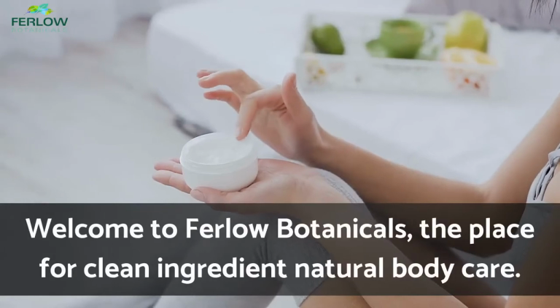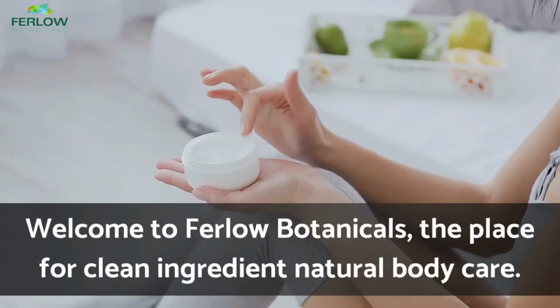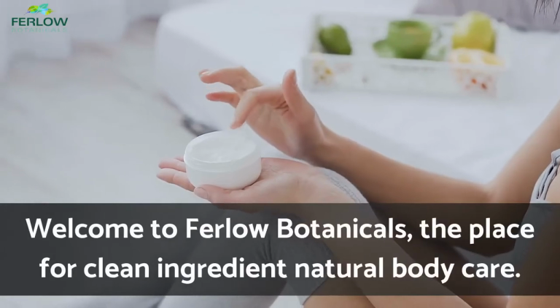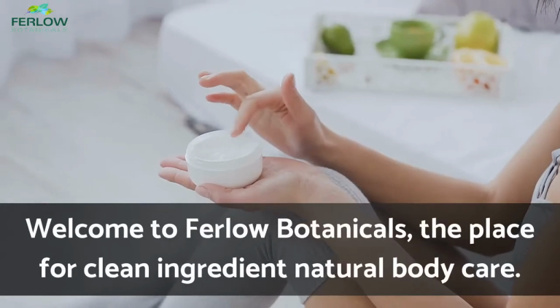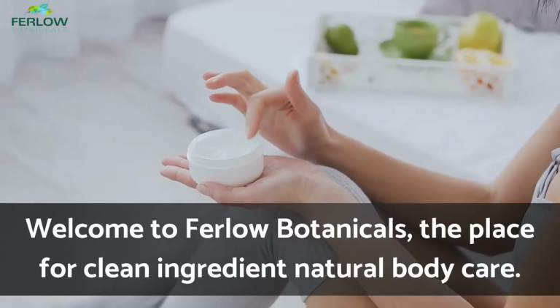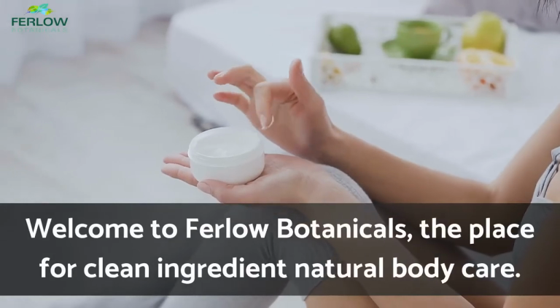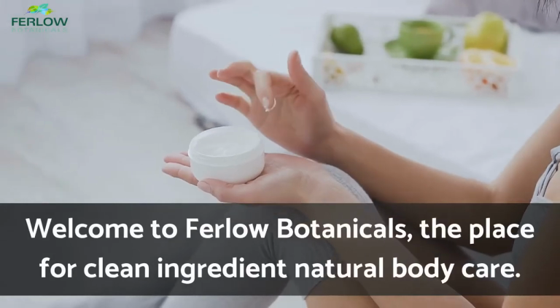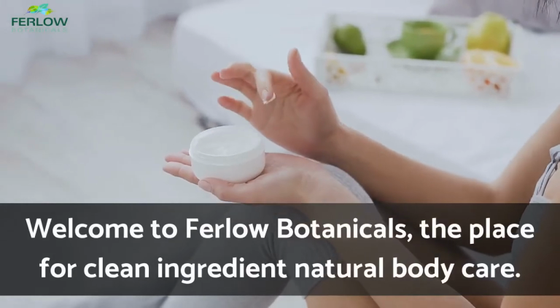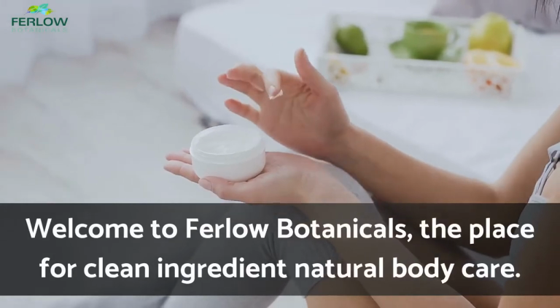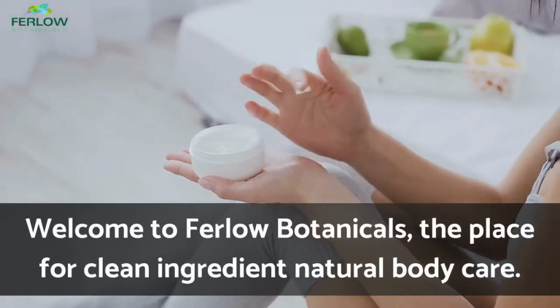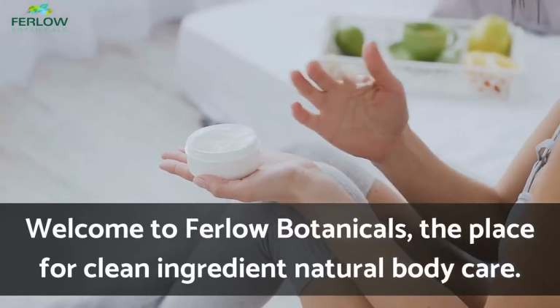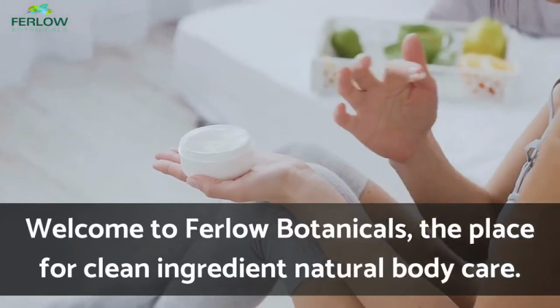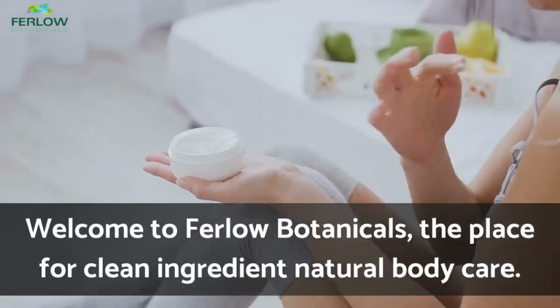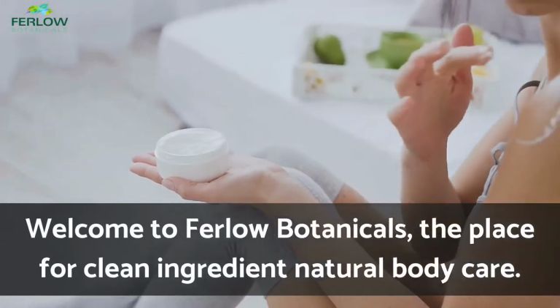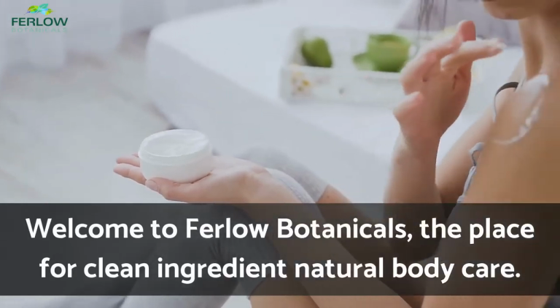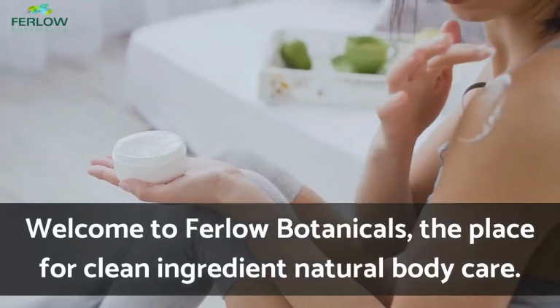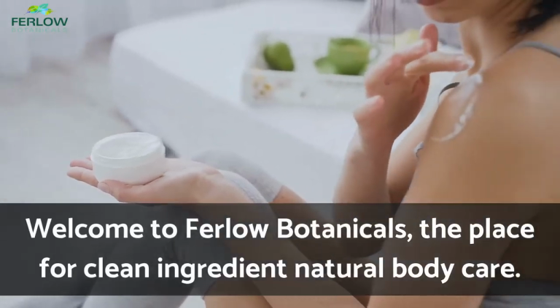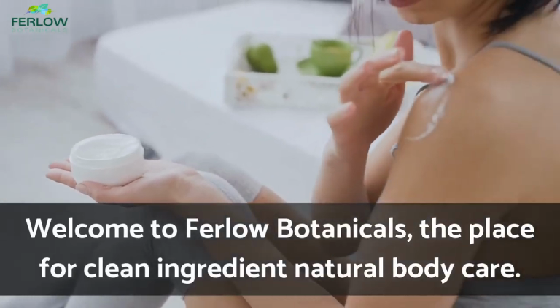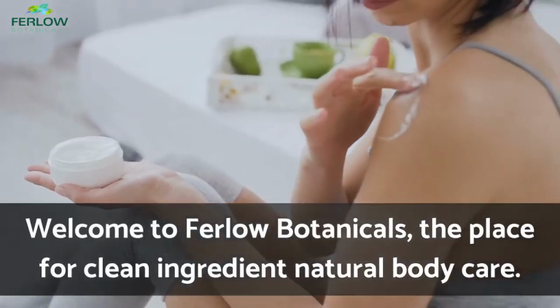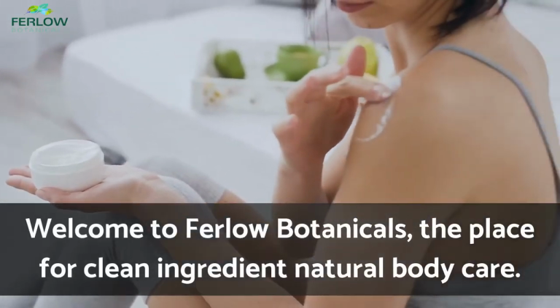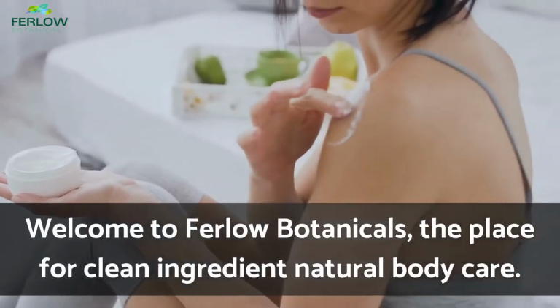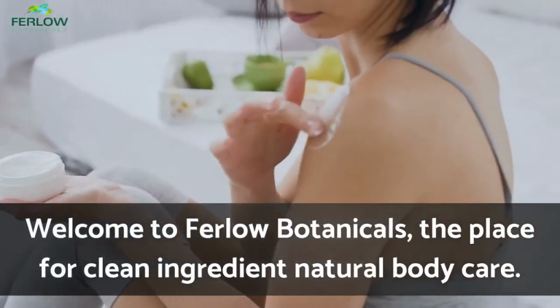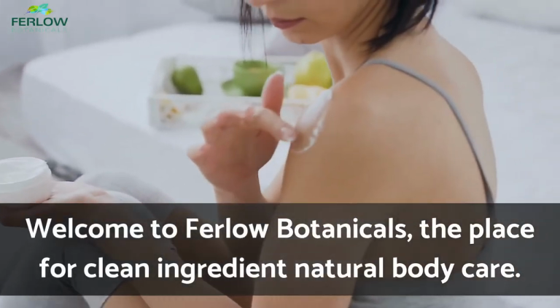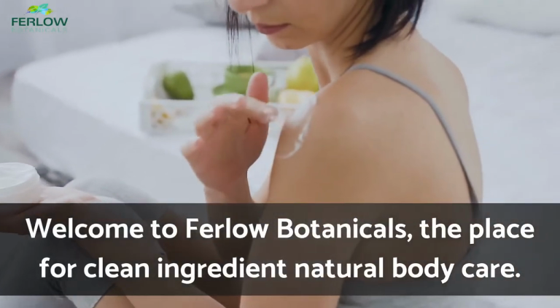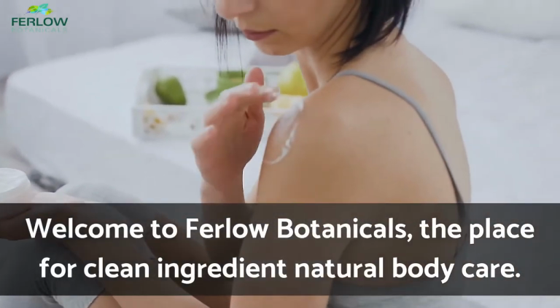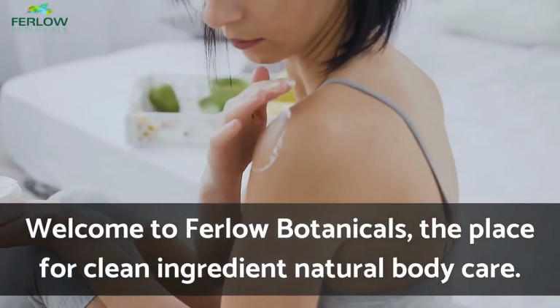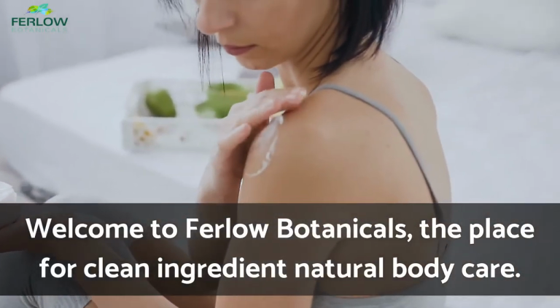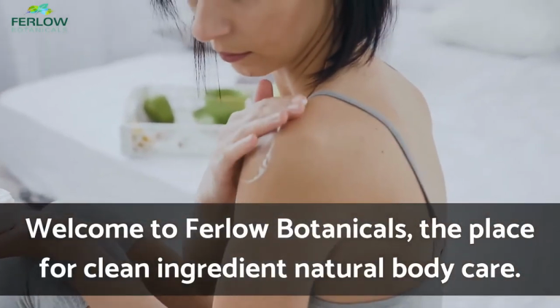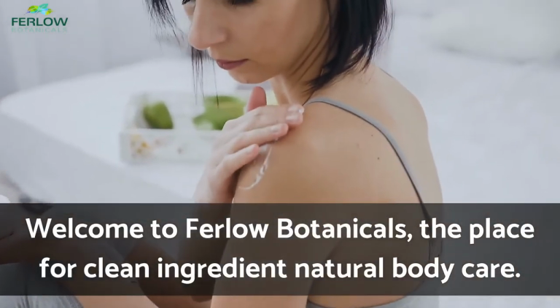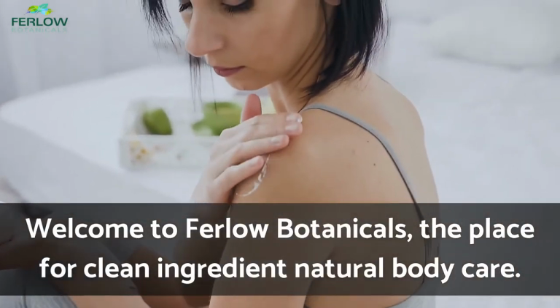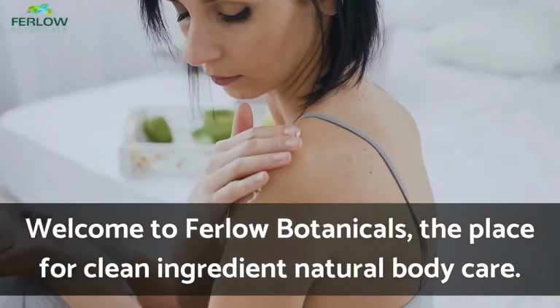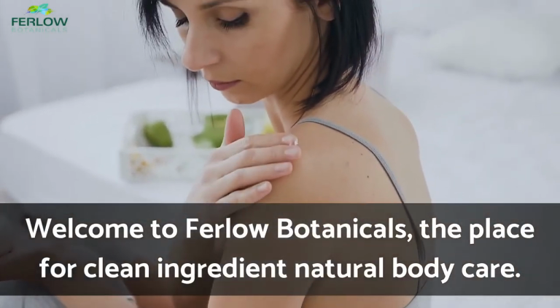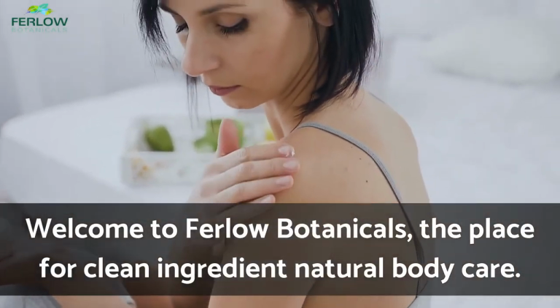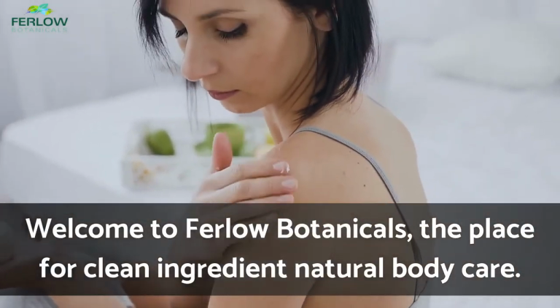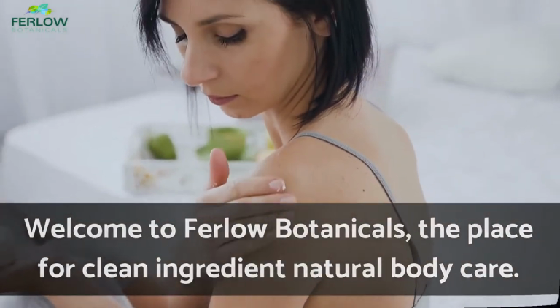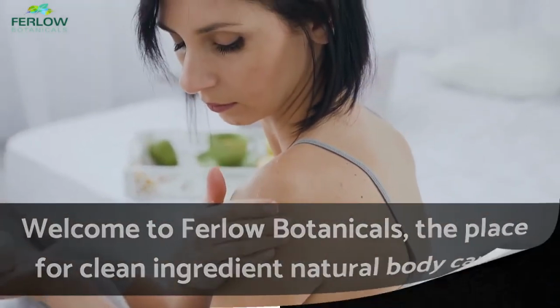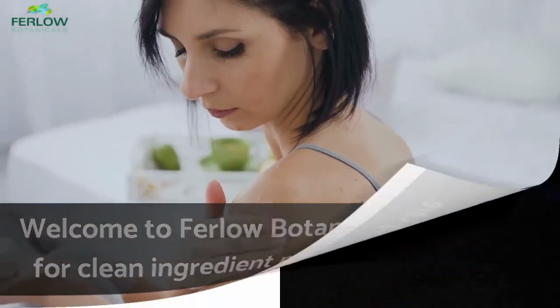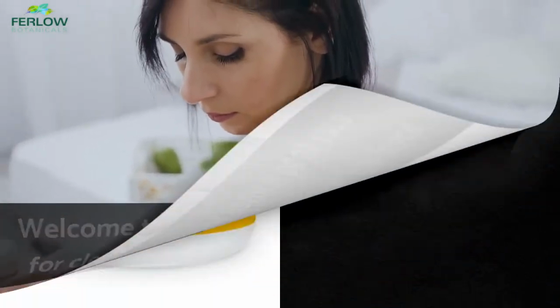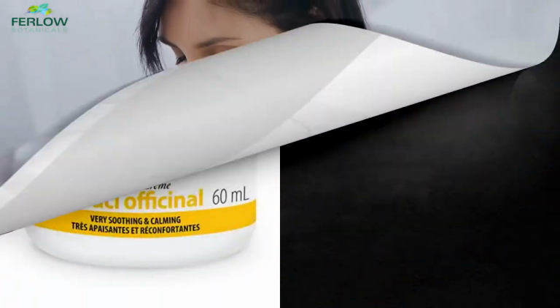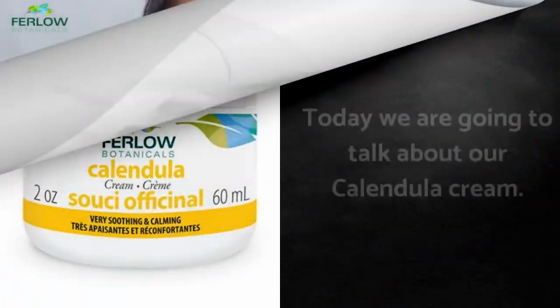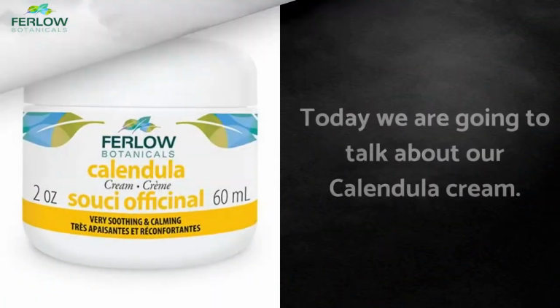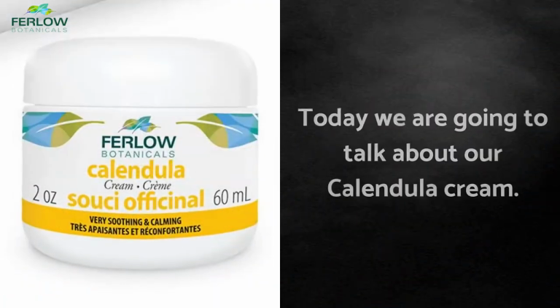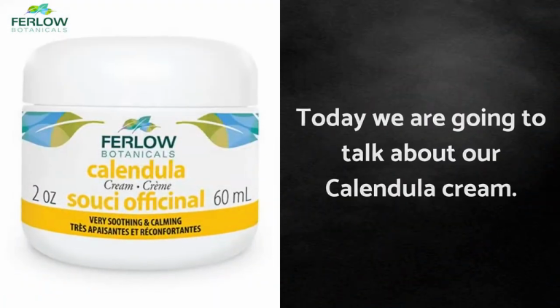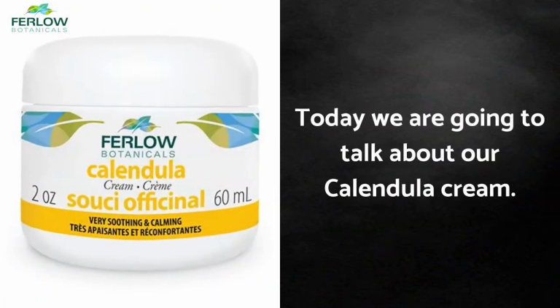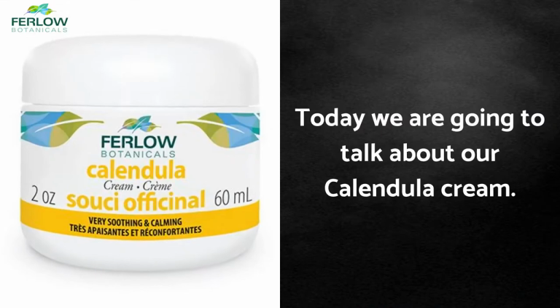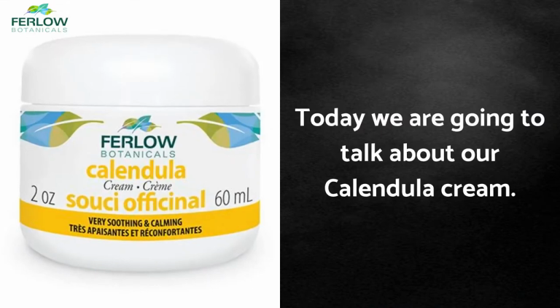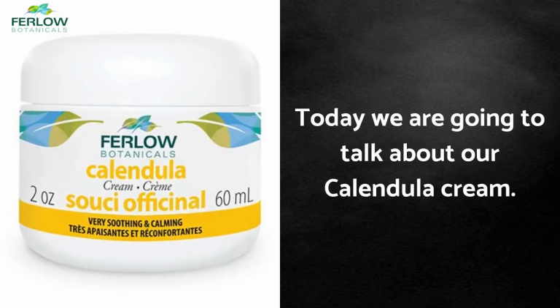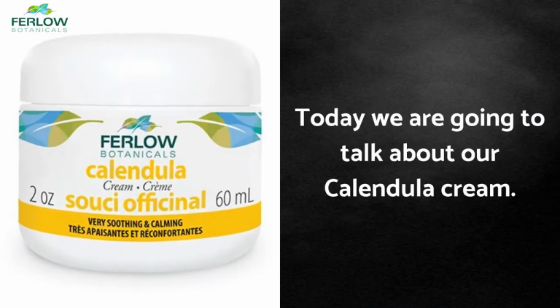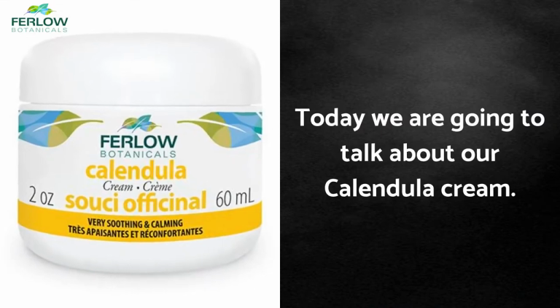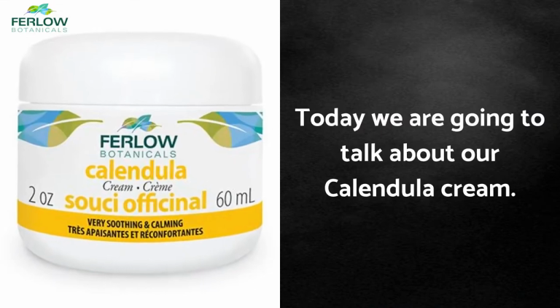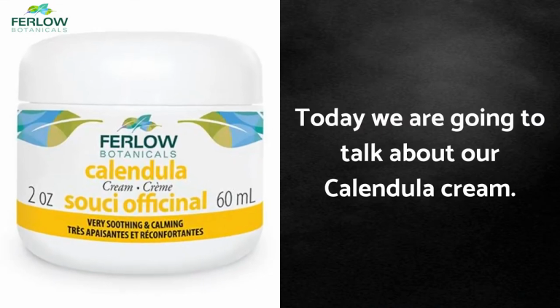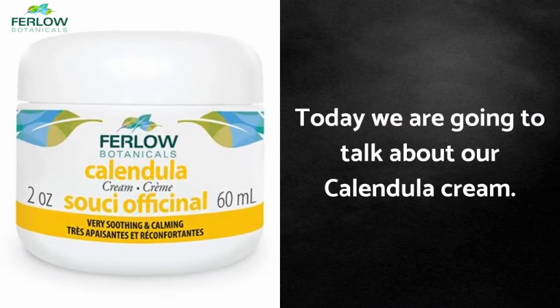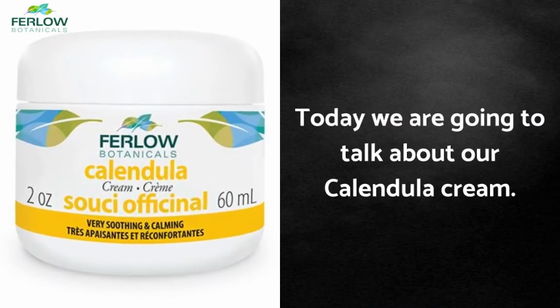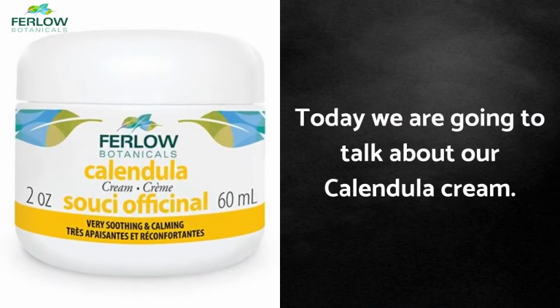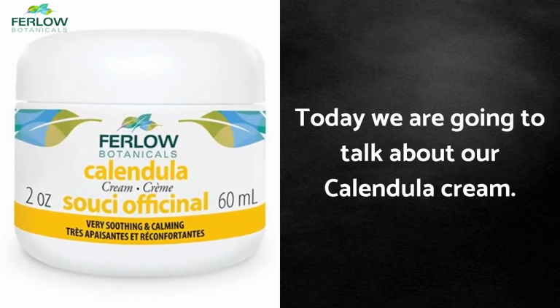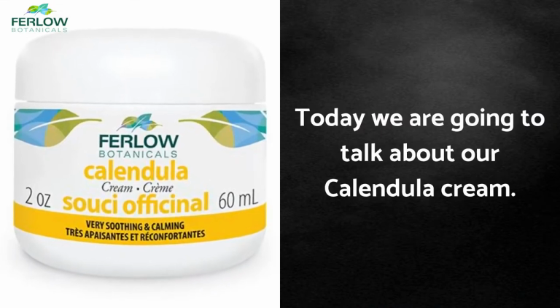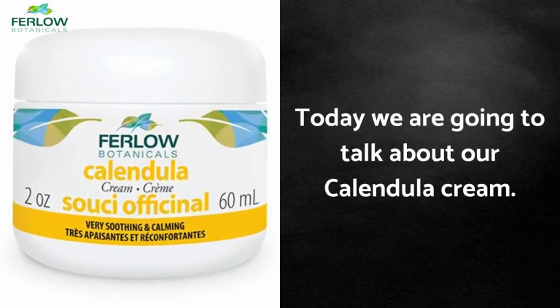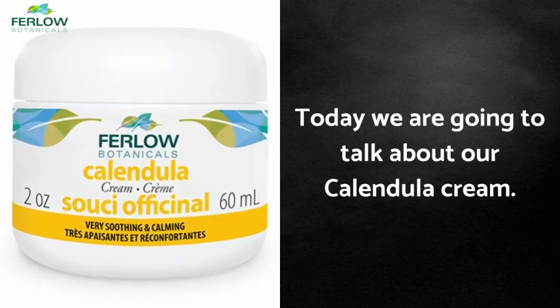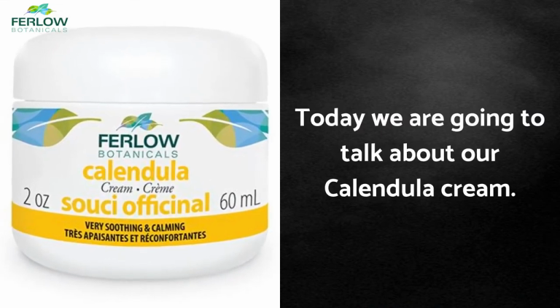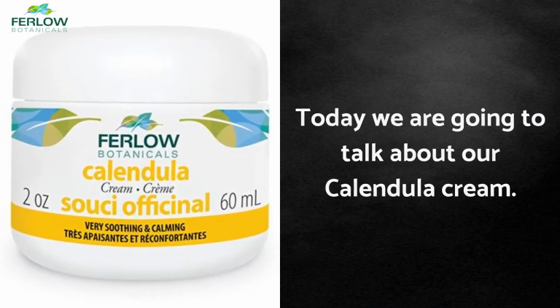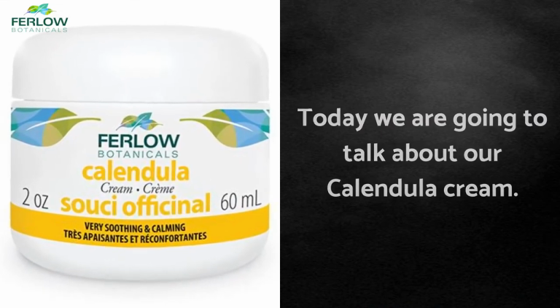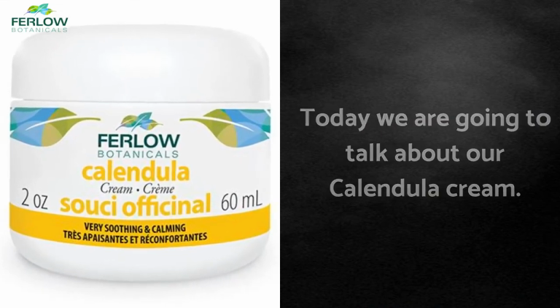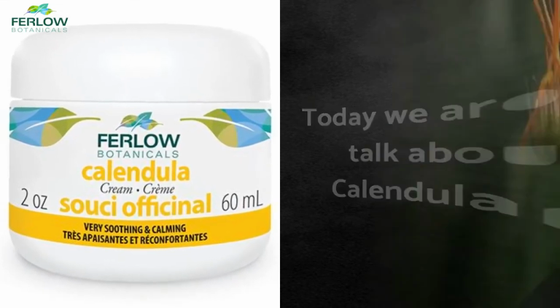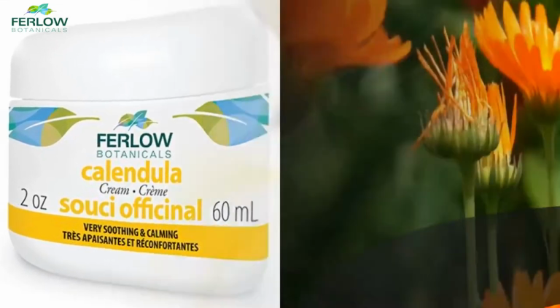Welcome to Furlough Botanicals, the place for clean ingredient natural body care. Today we're going to talk about our calendula cream.